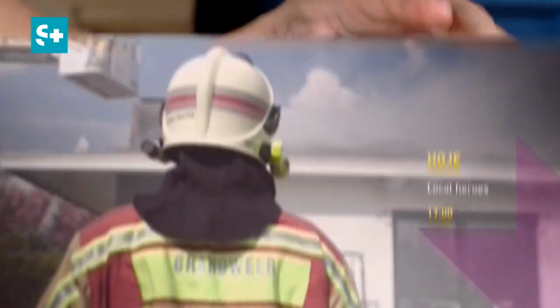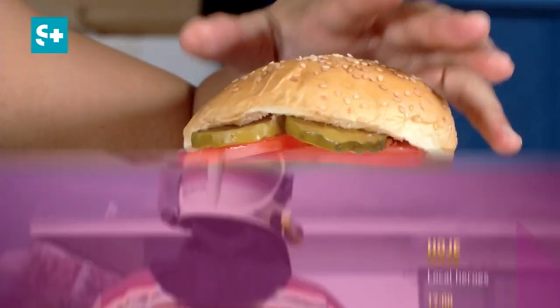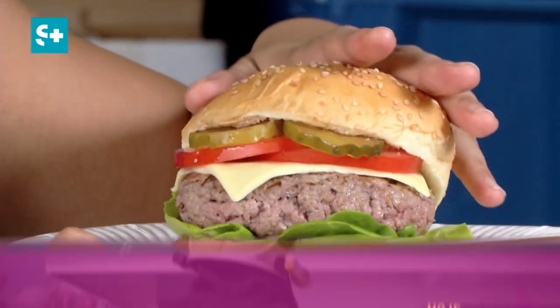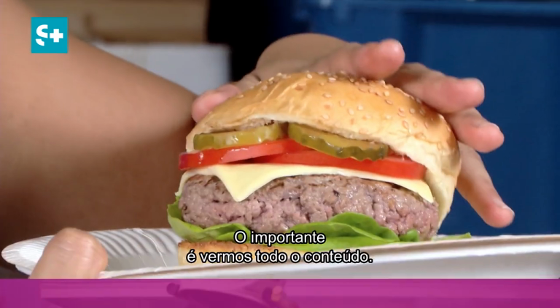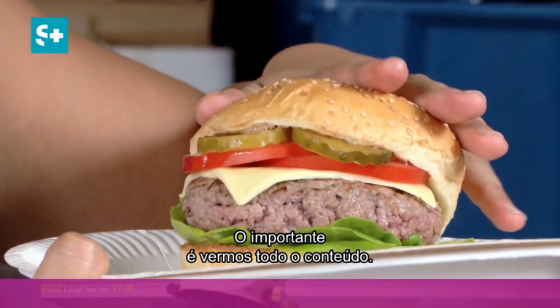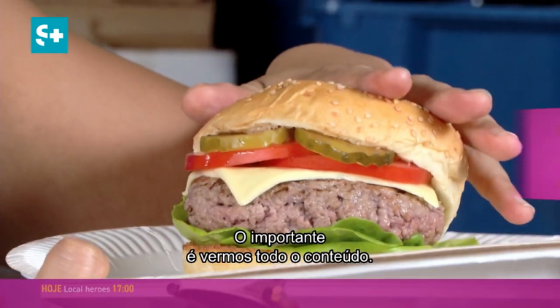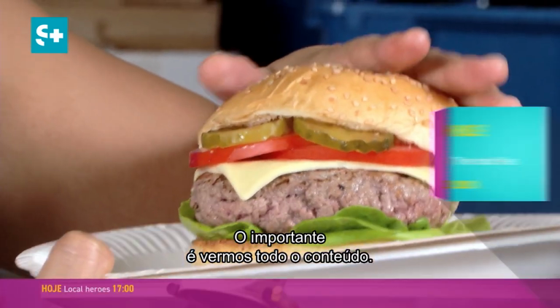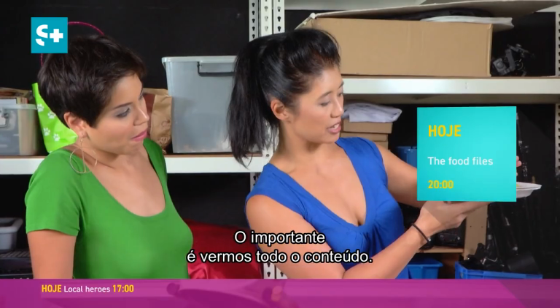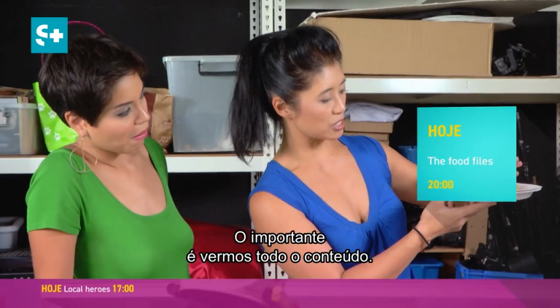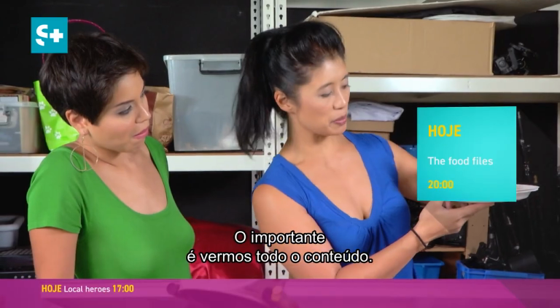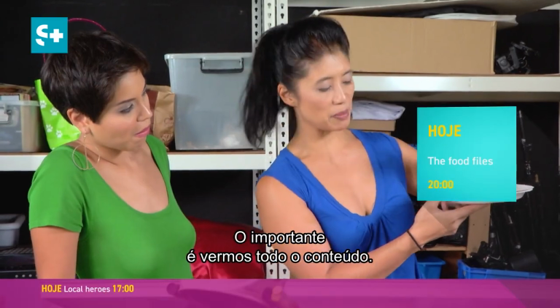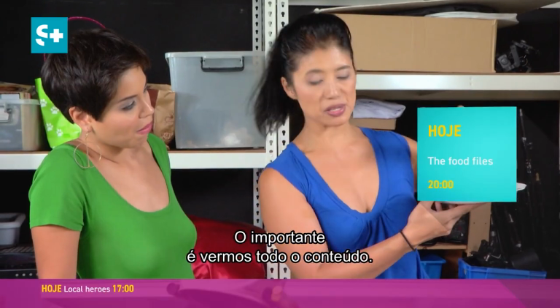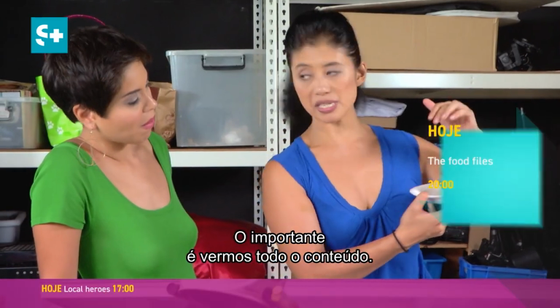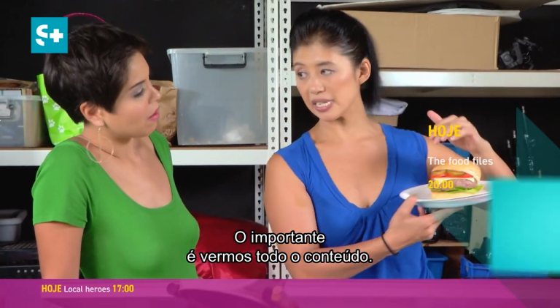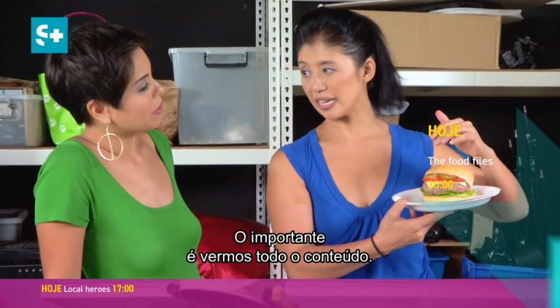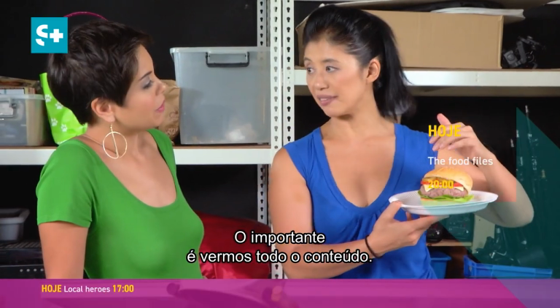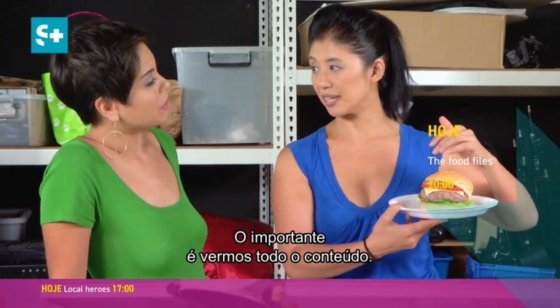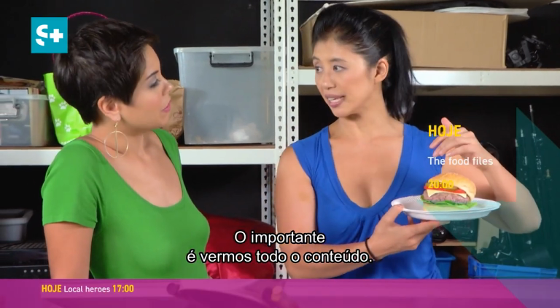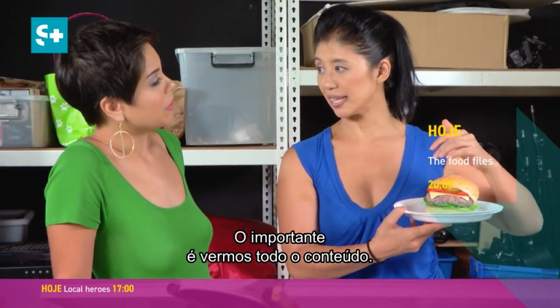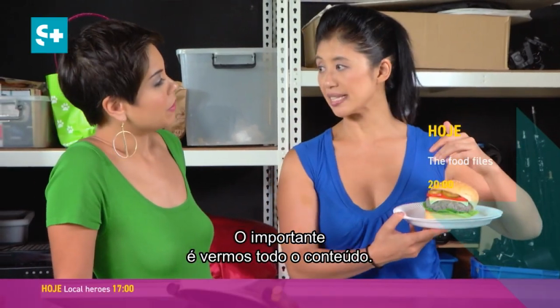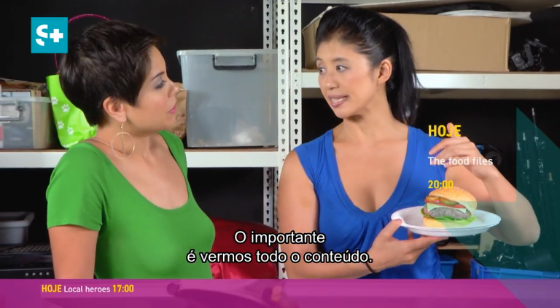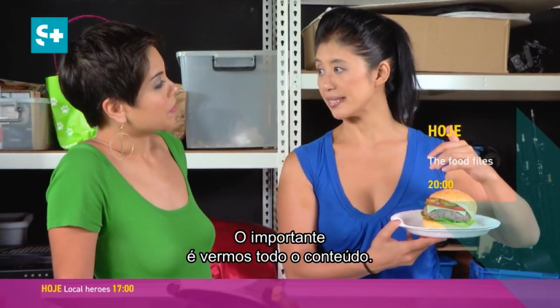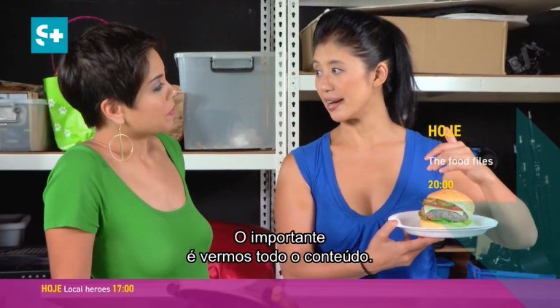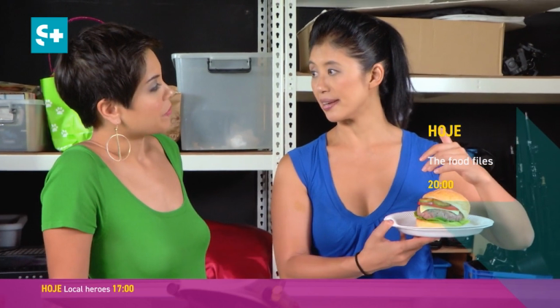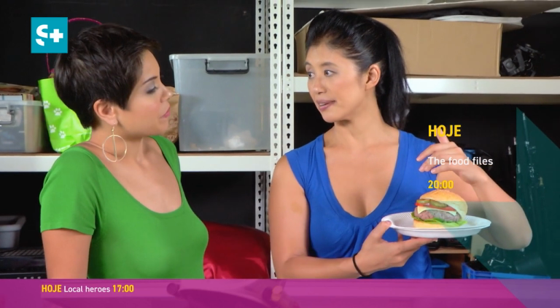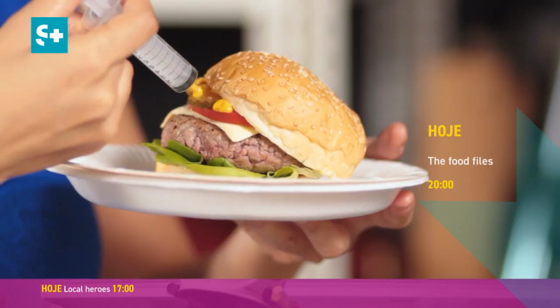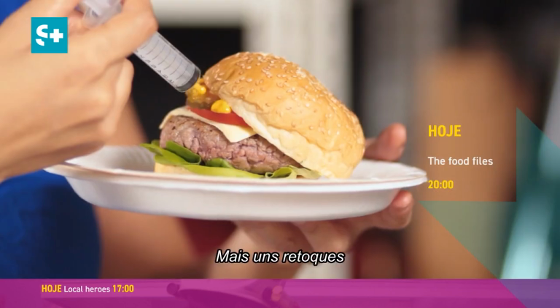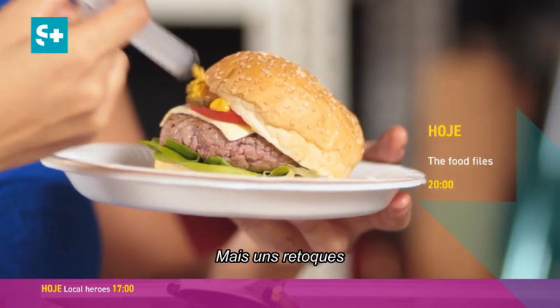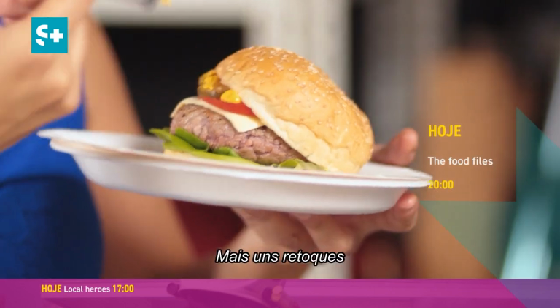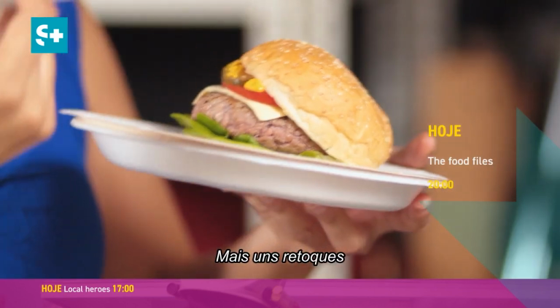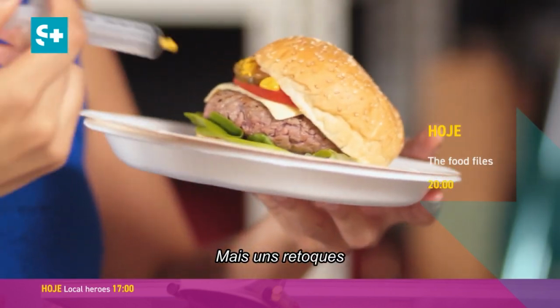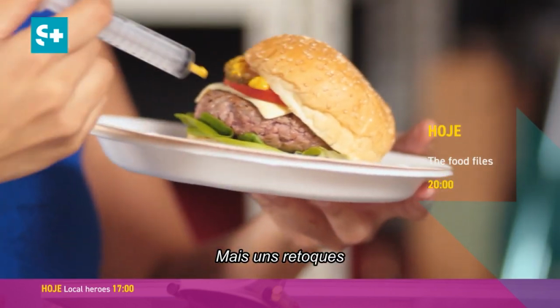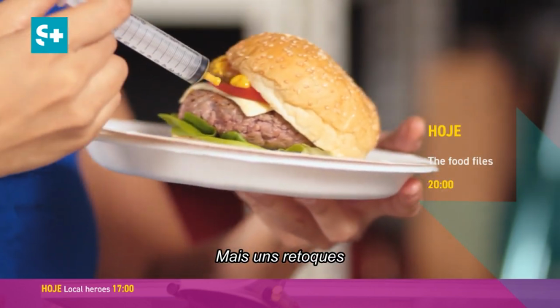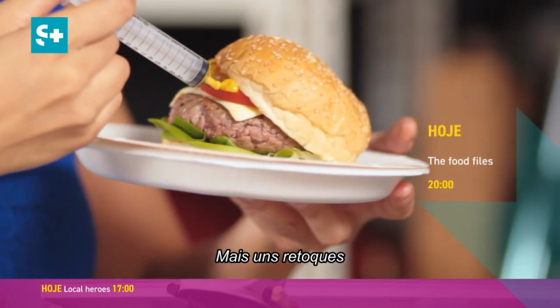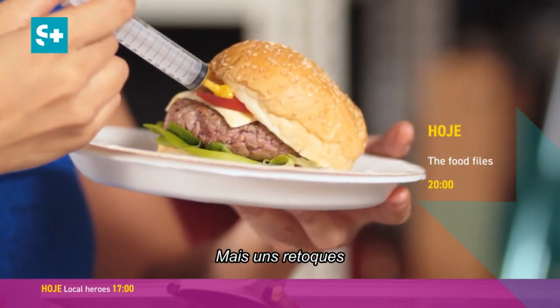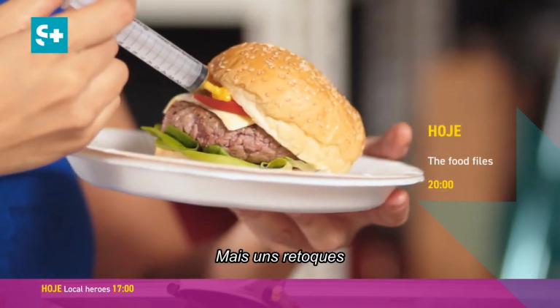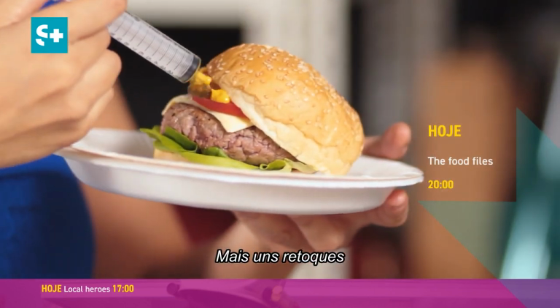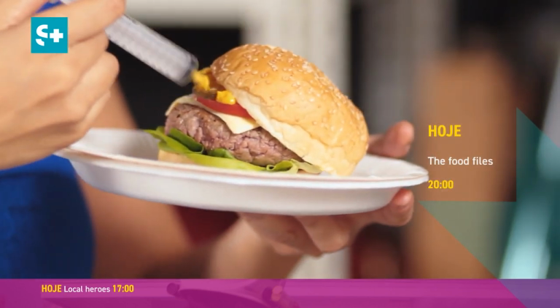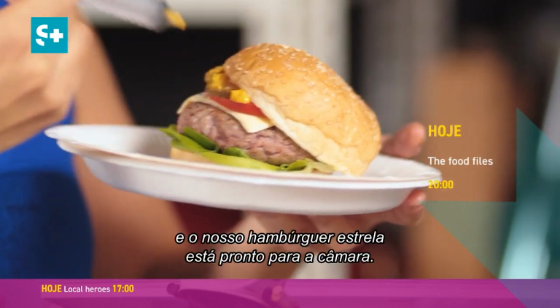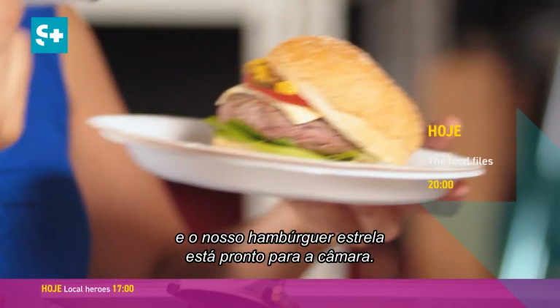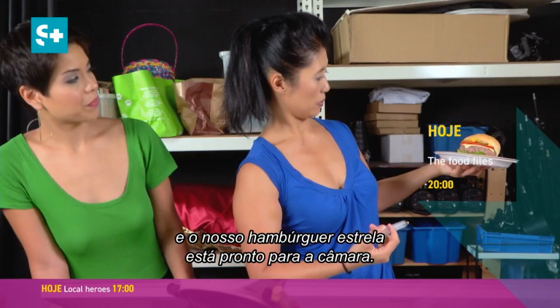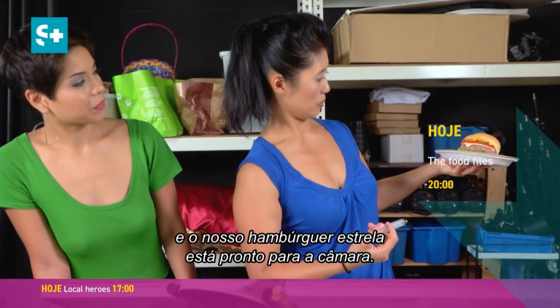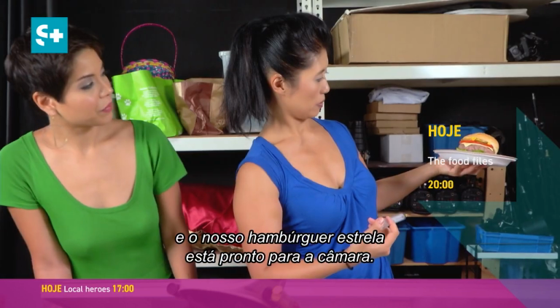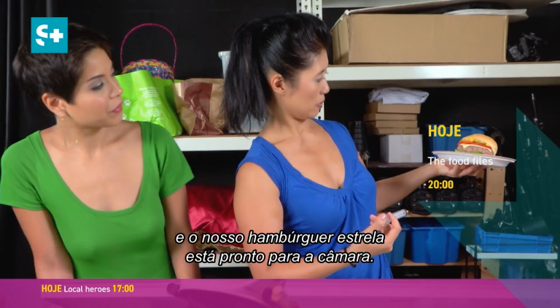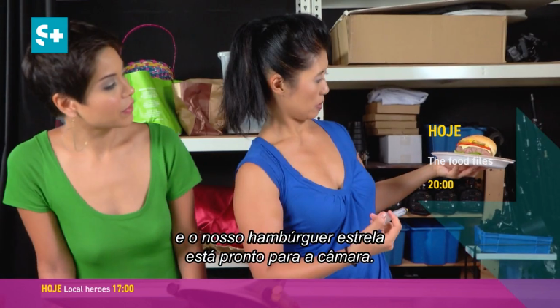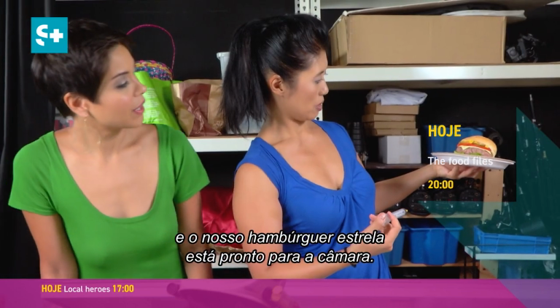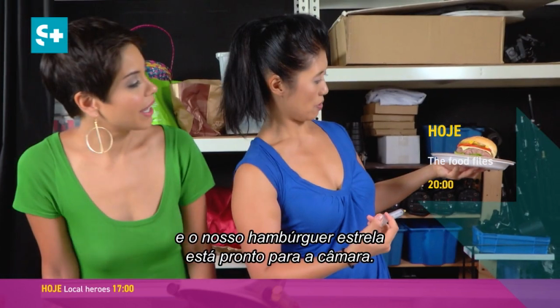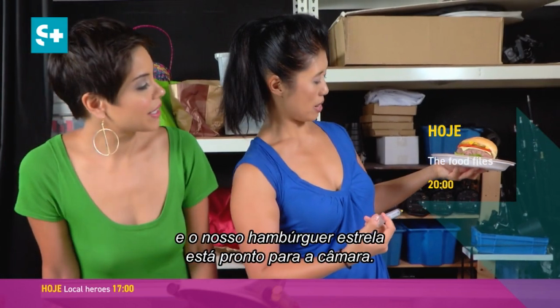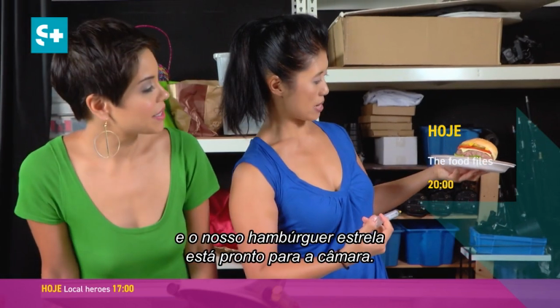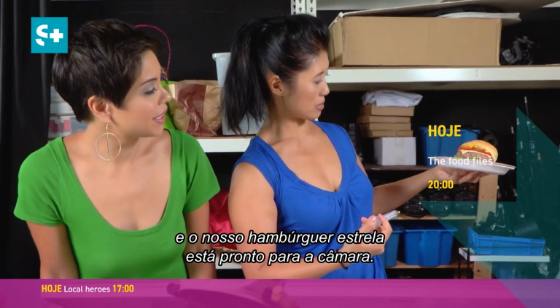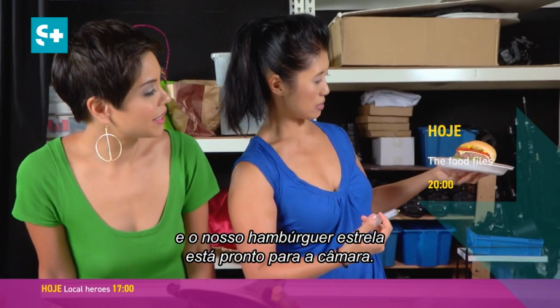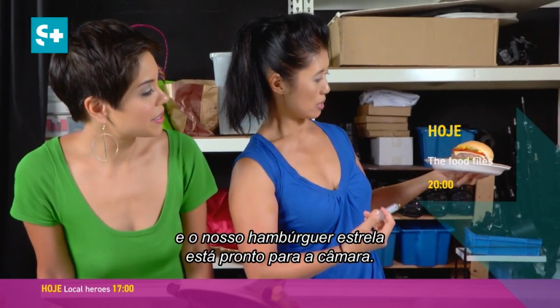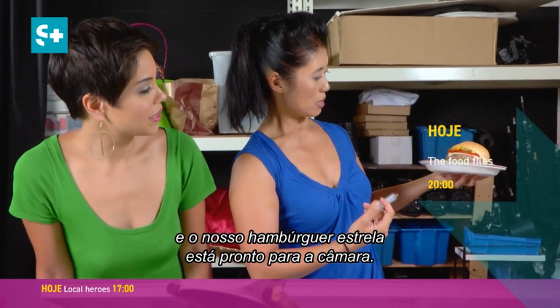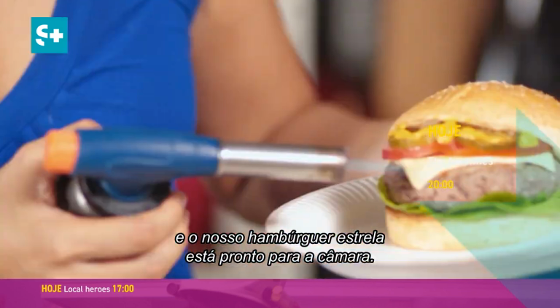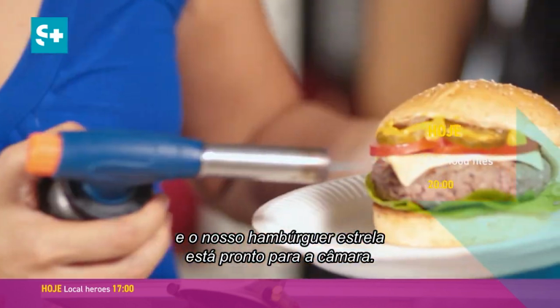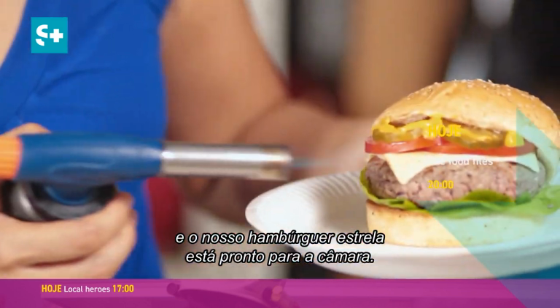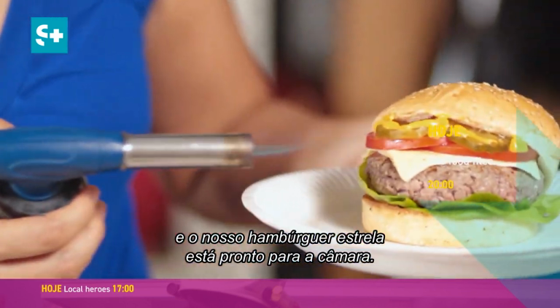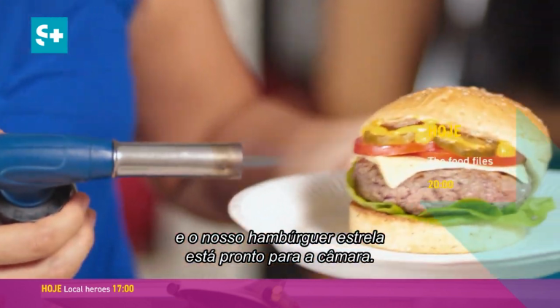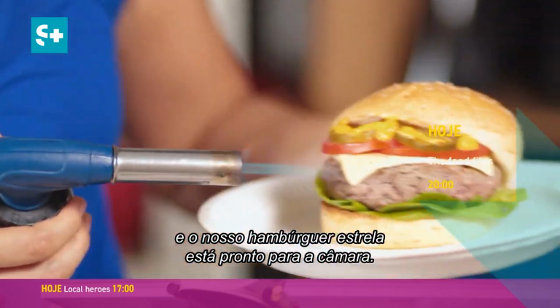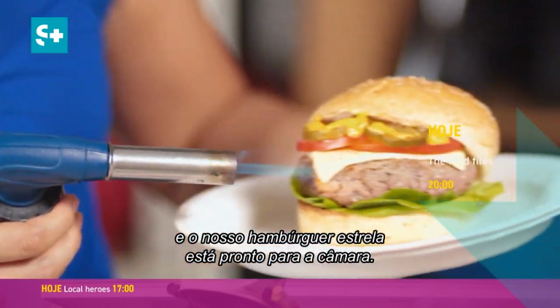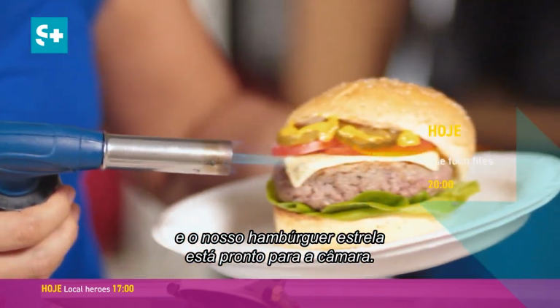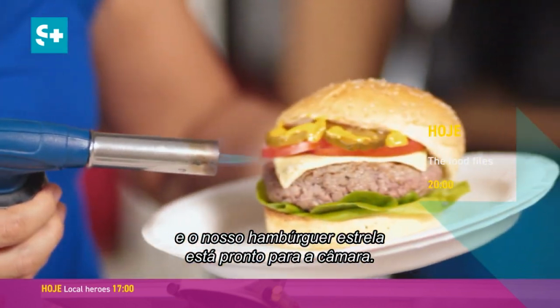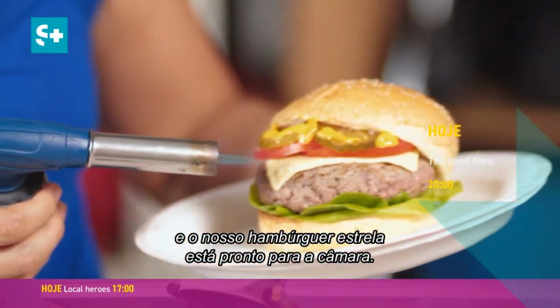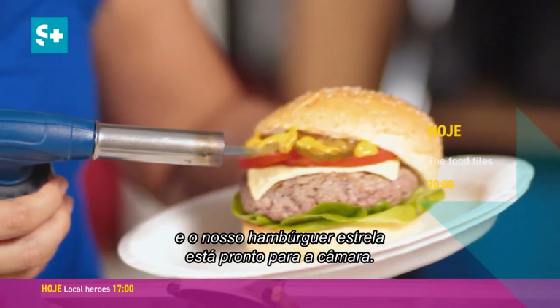The key thing is to be able to see everything that's inside. A few more touch-ups and our star burger is ready to face the camera.